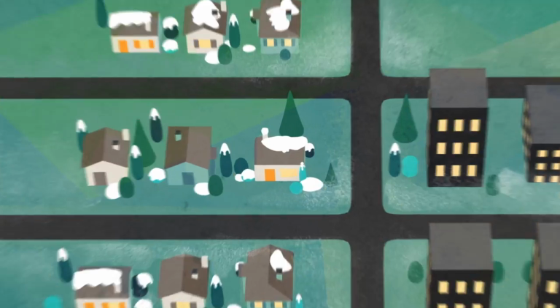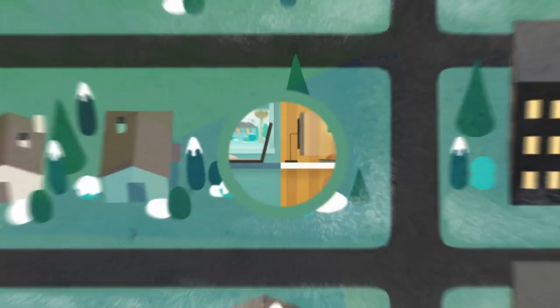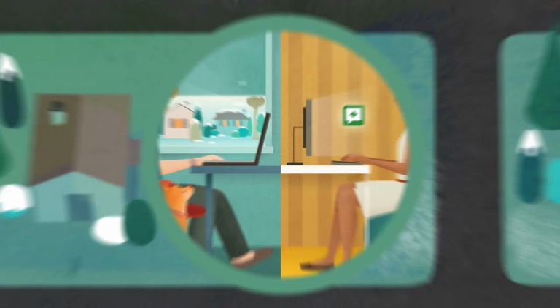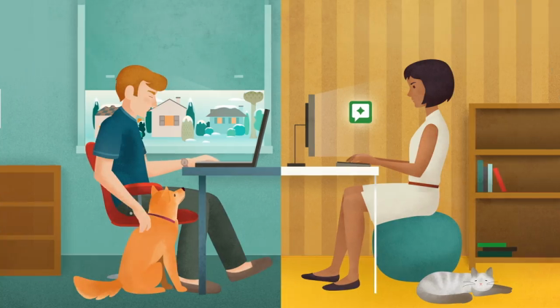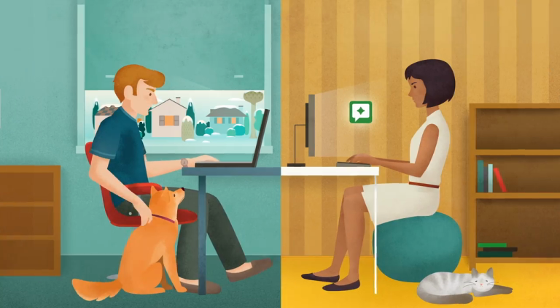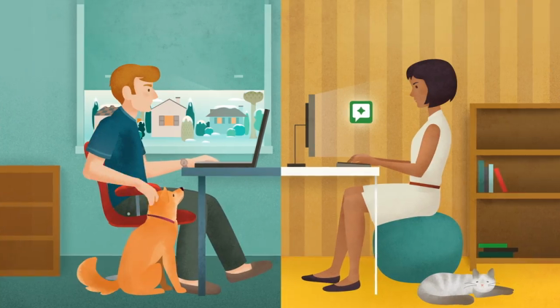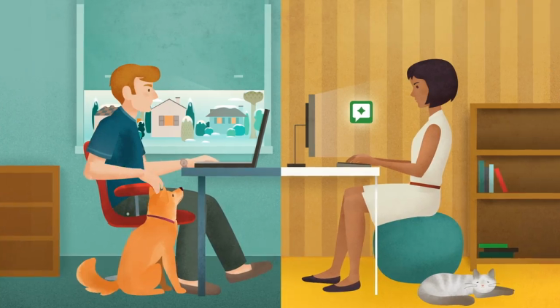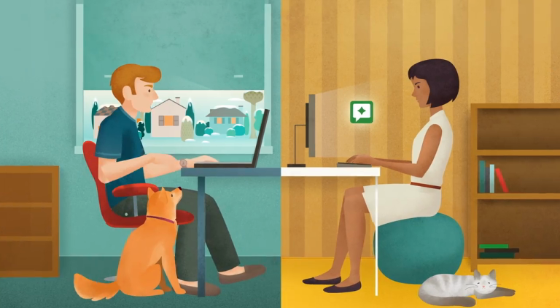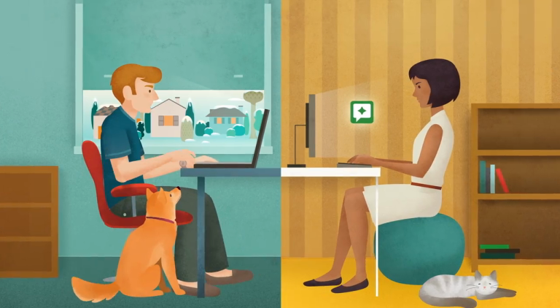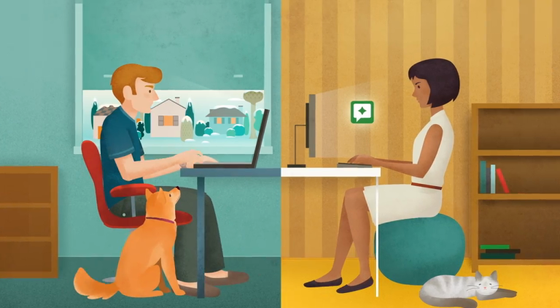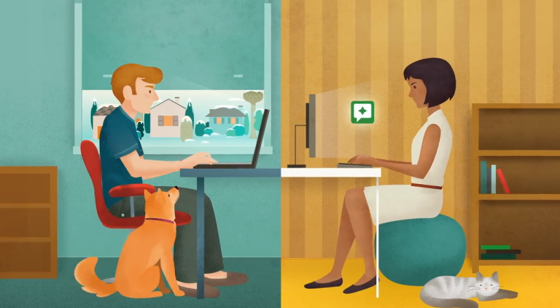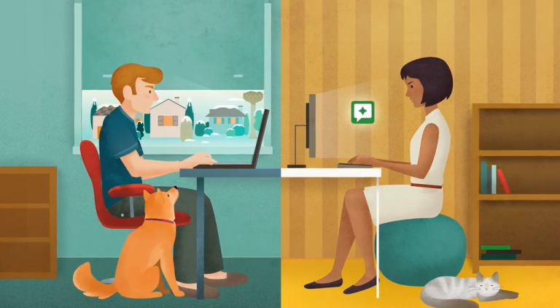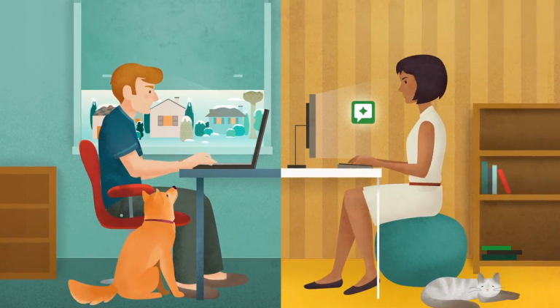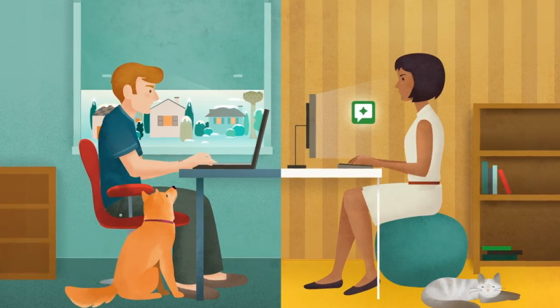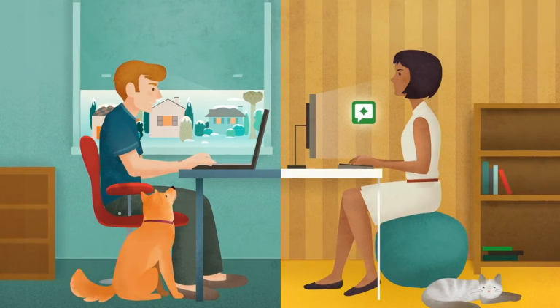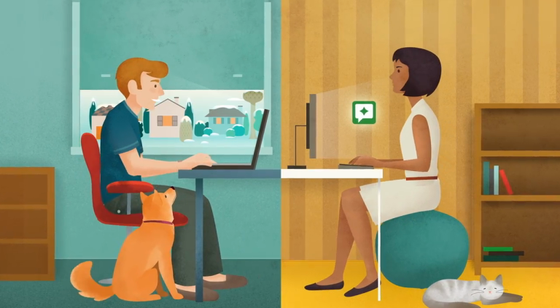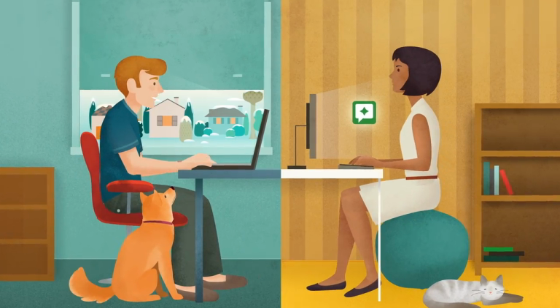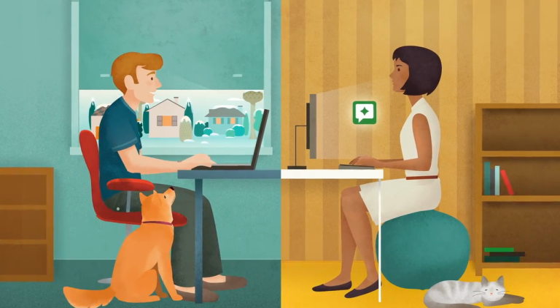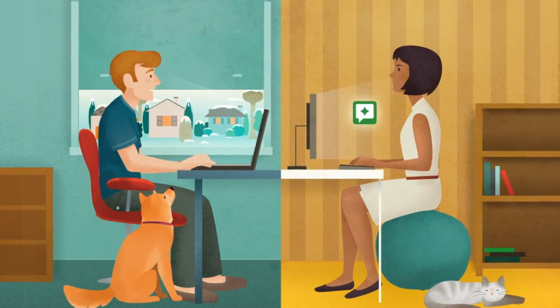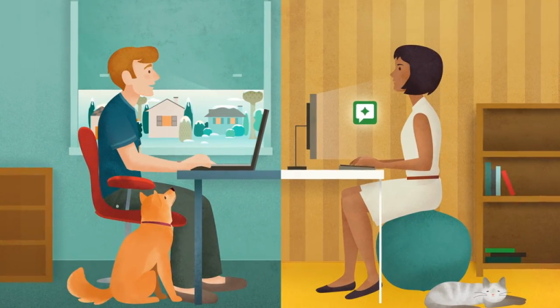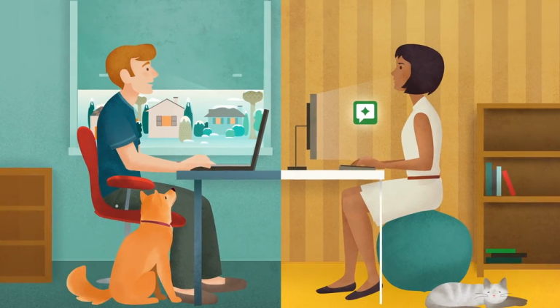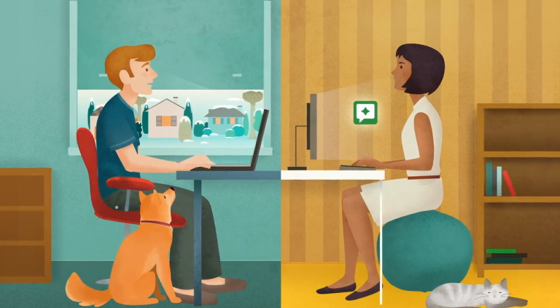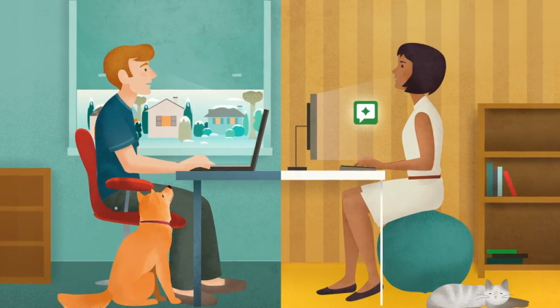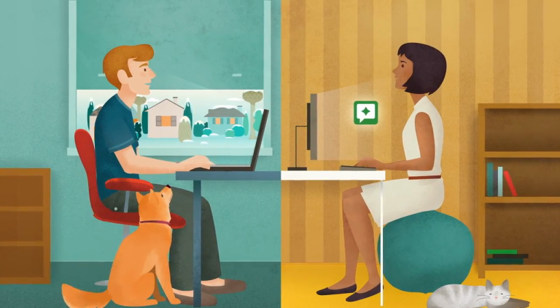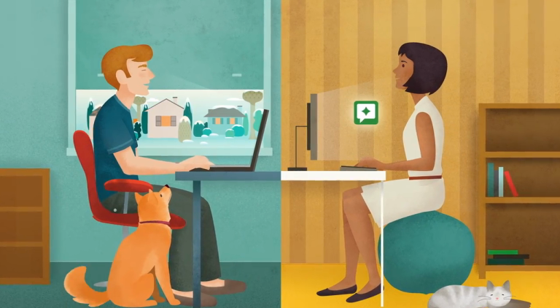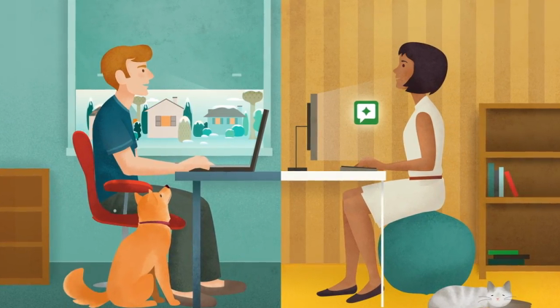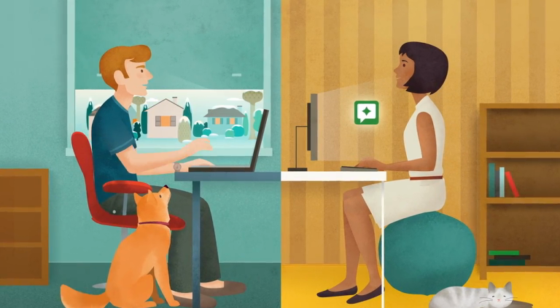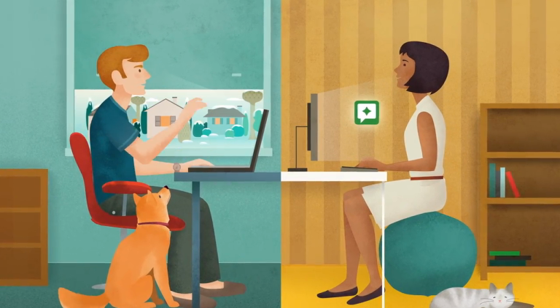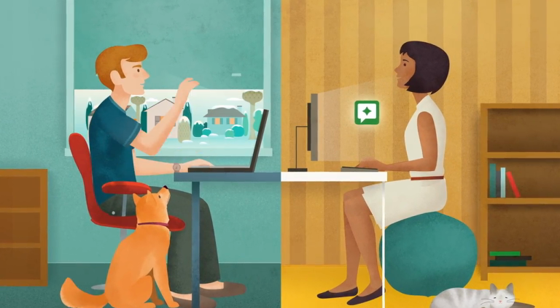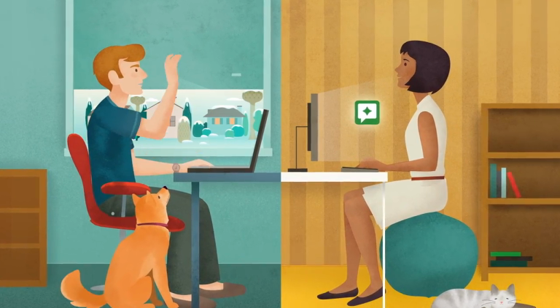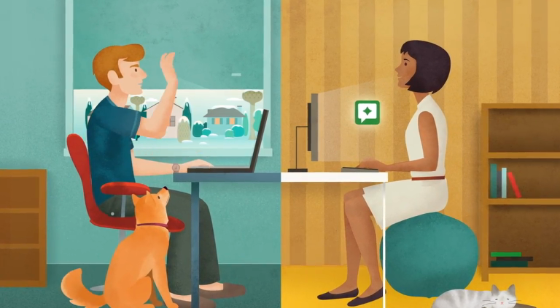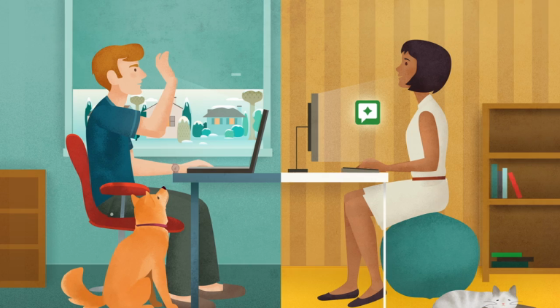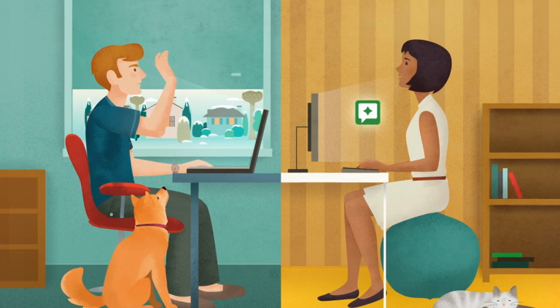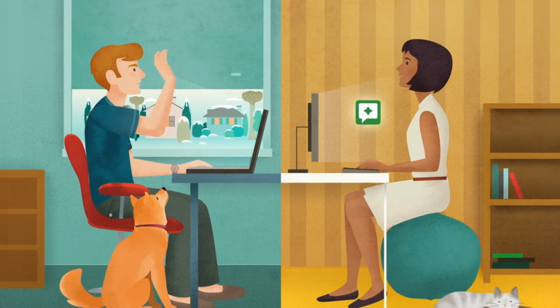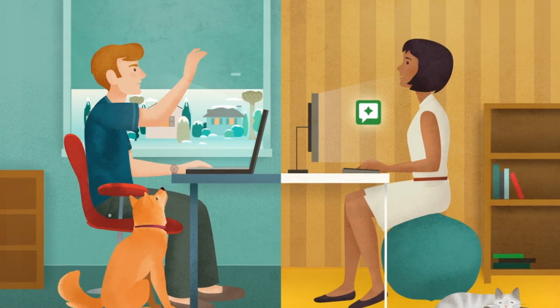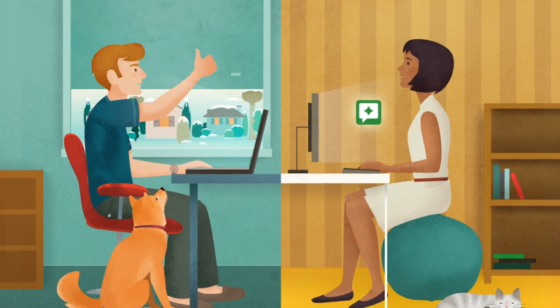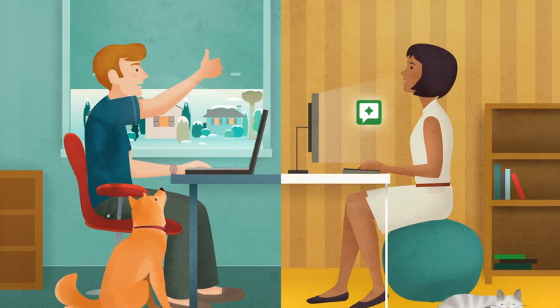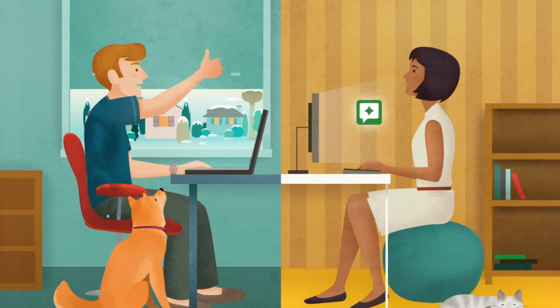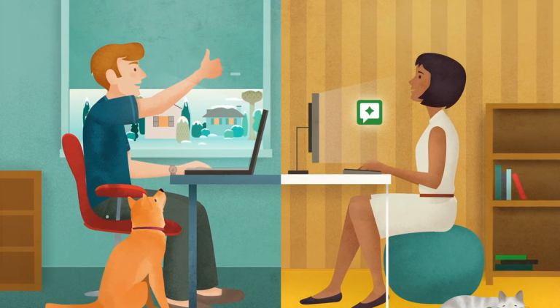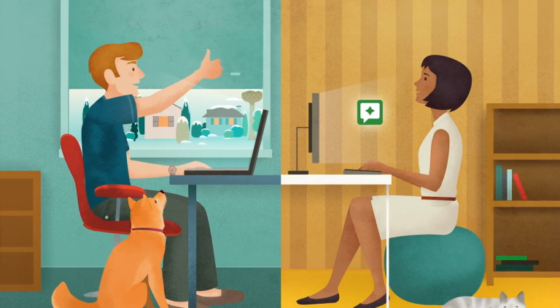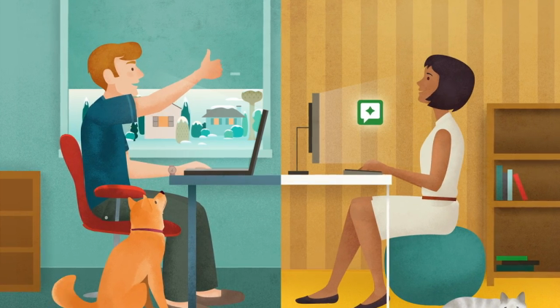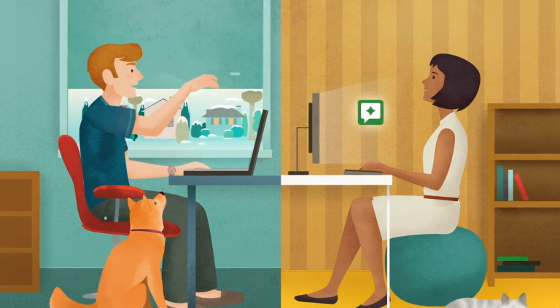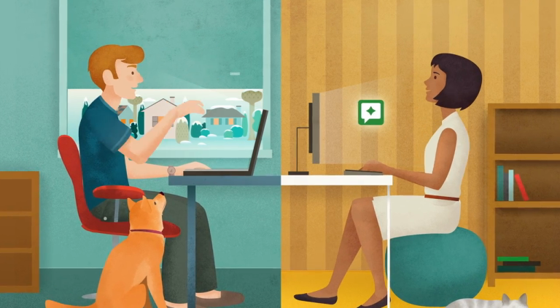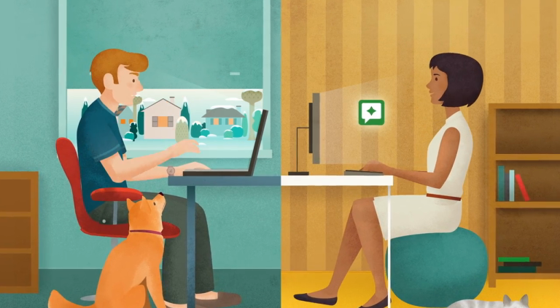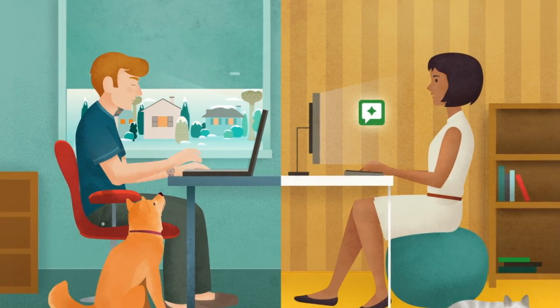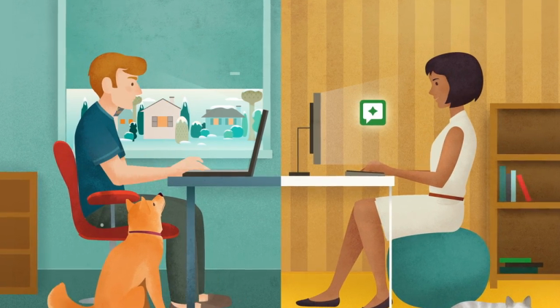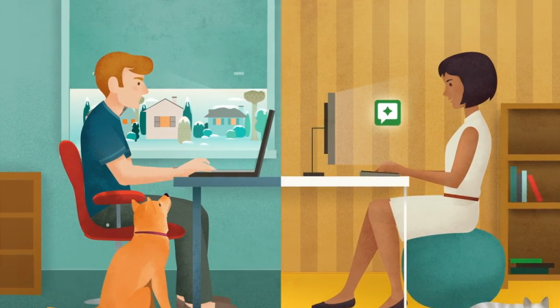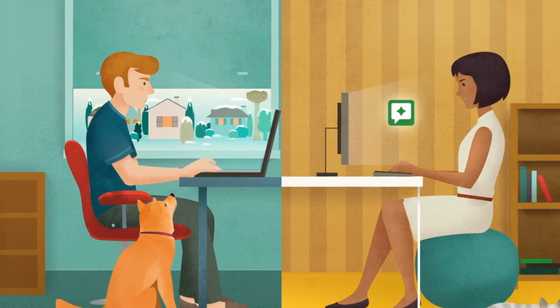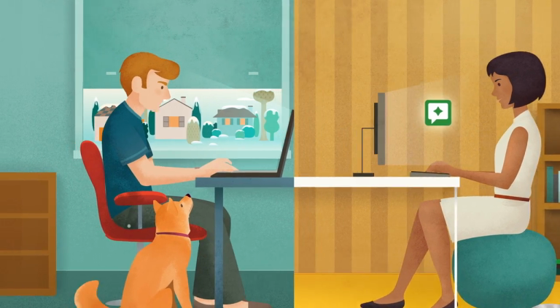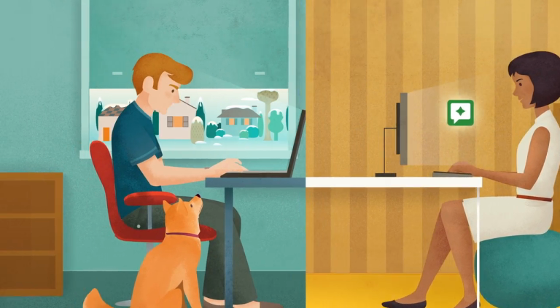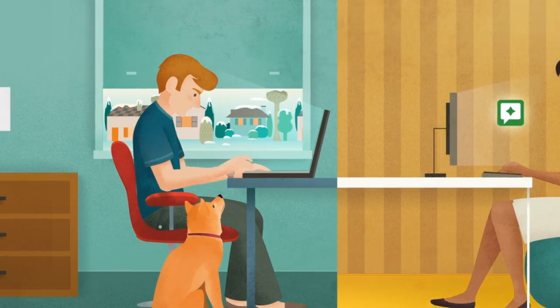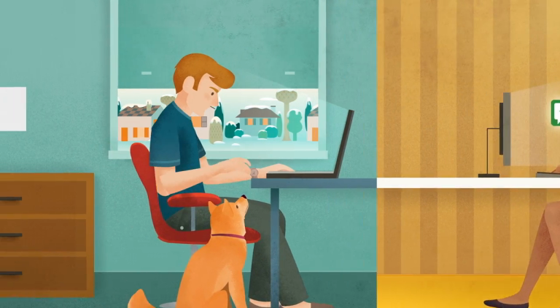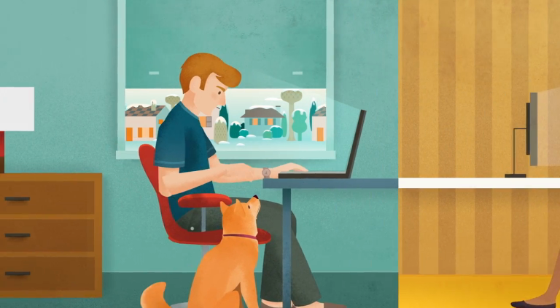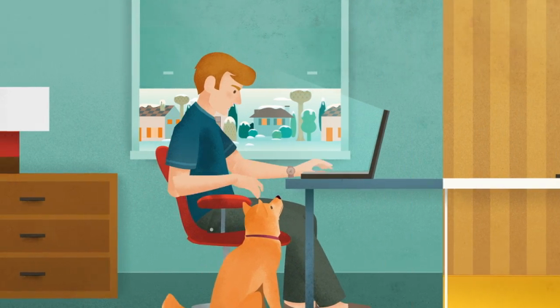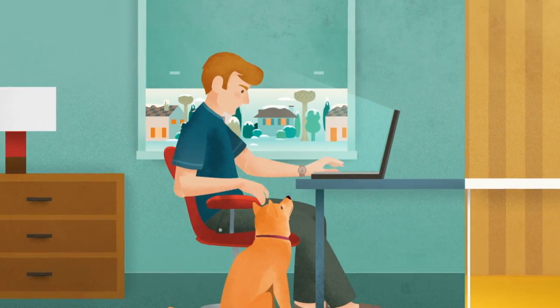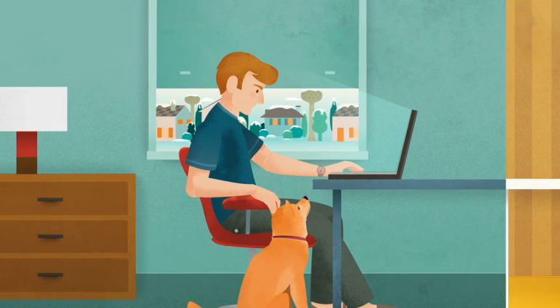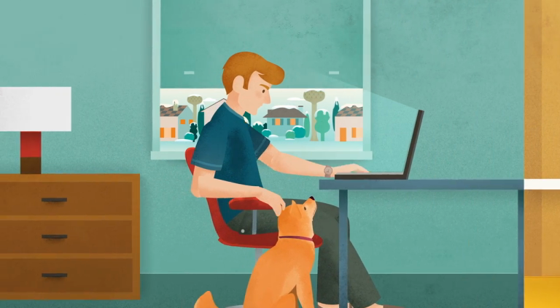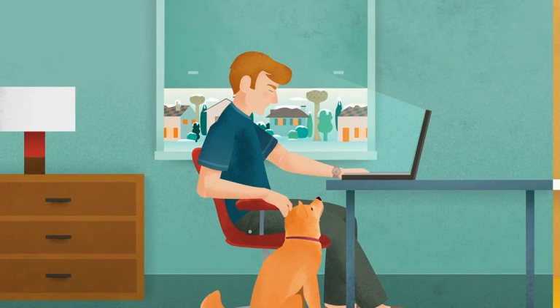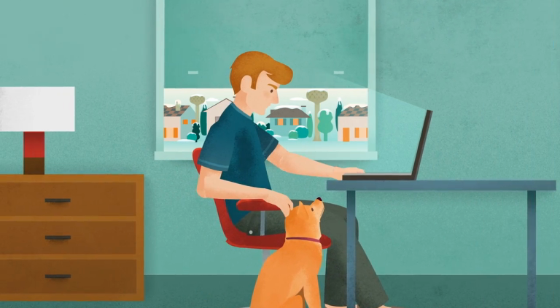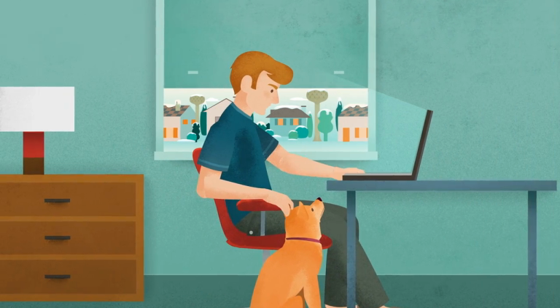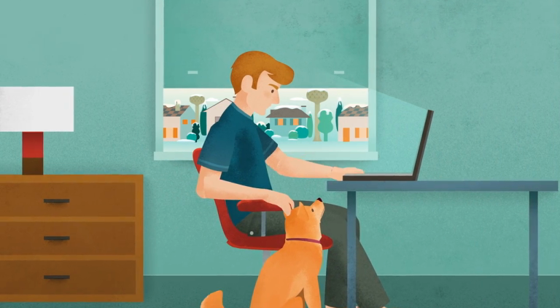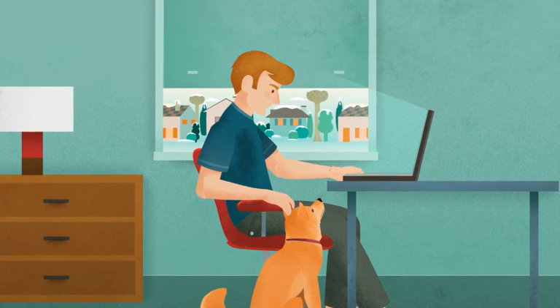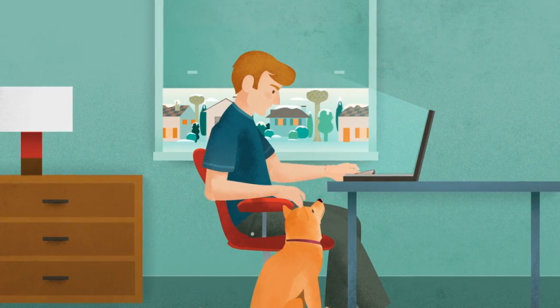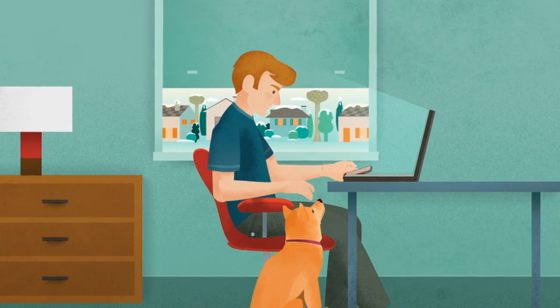It takes real dedication to become a Top Contributor. When you see the badge, you know you've found someone who is both friendly and knowledgeable.